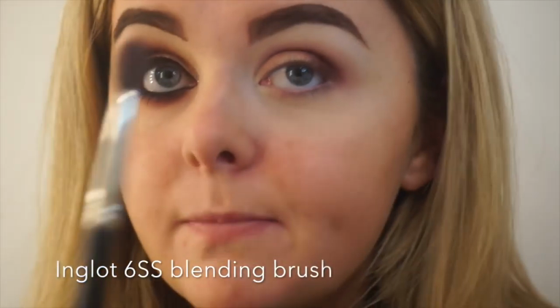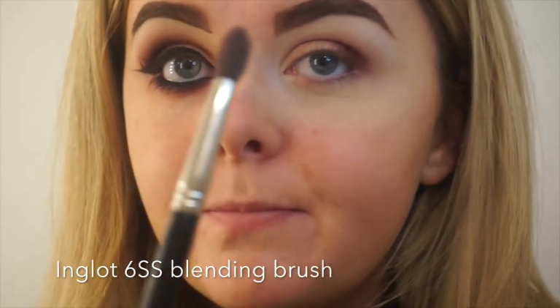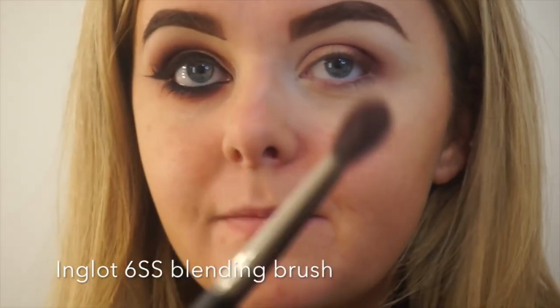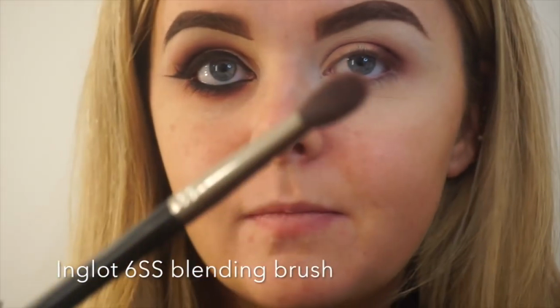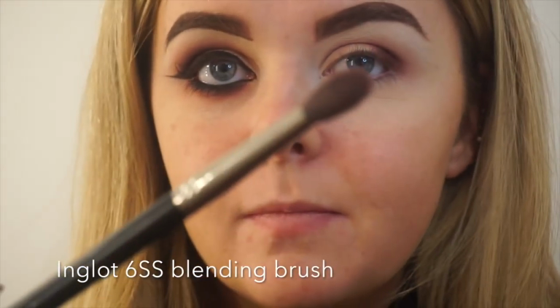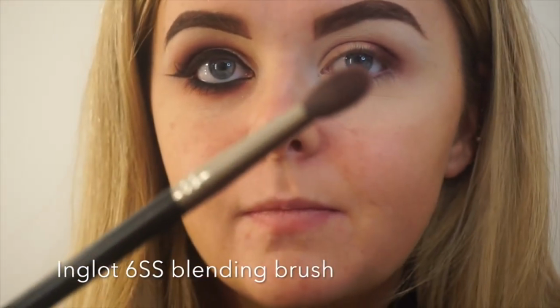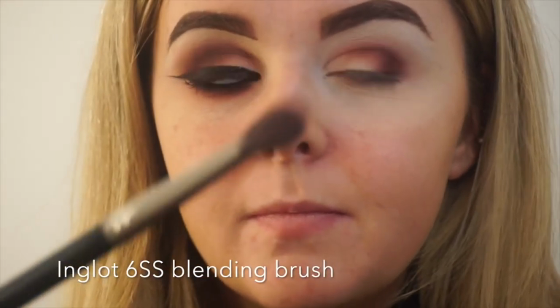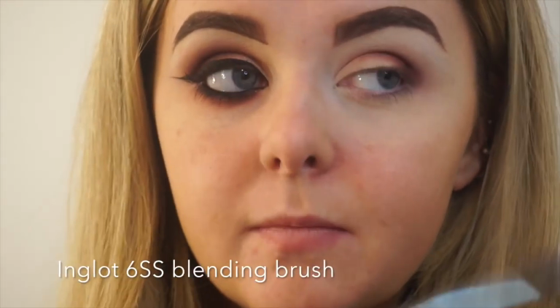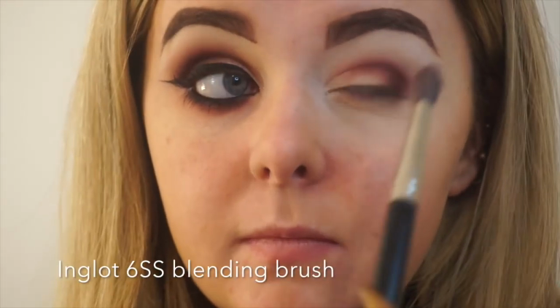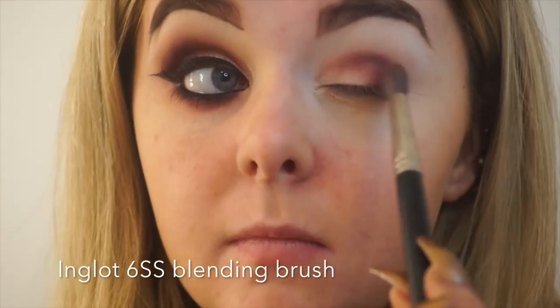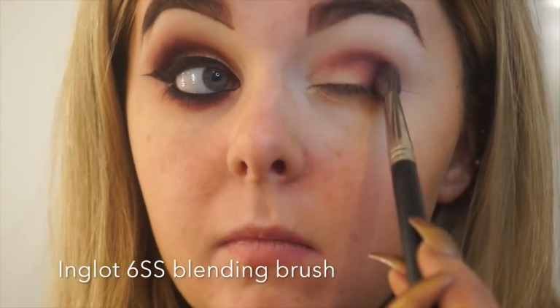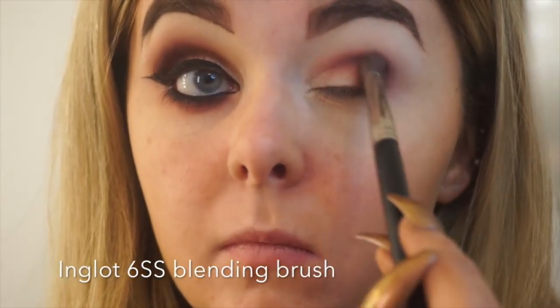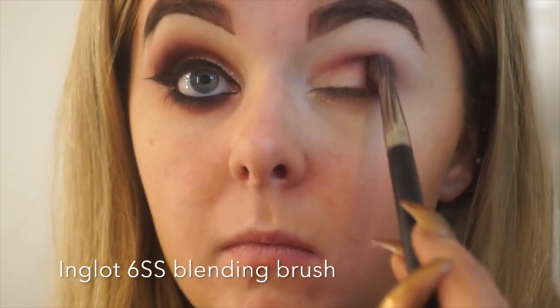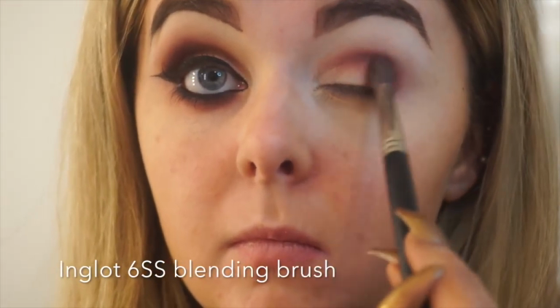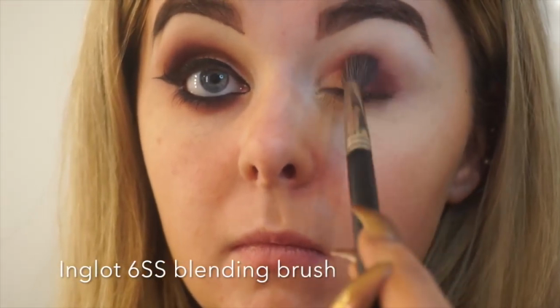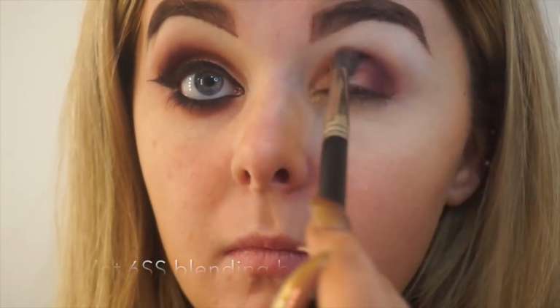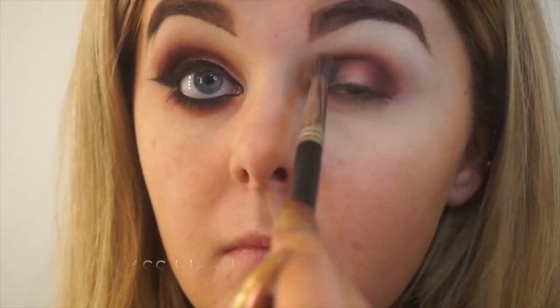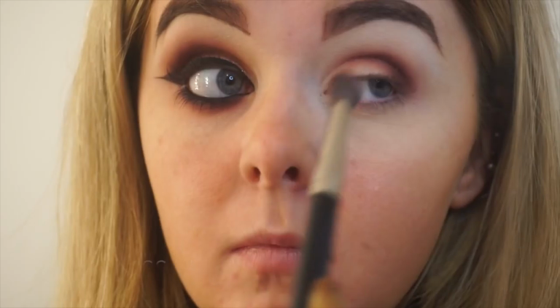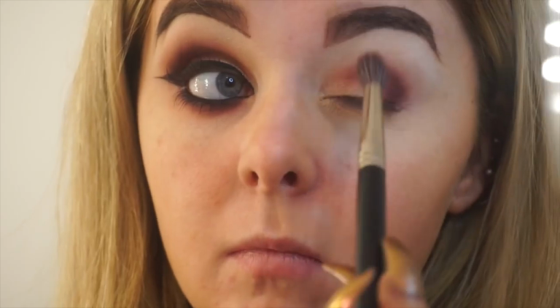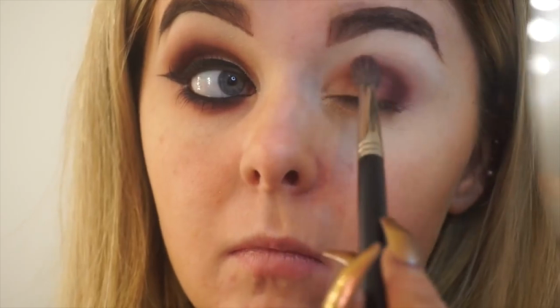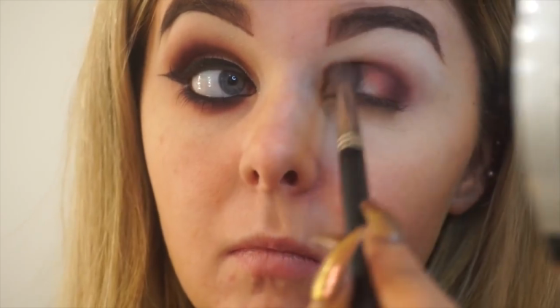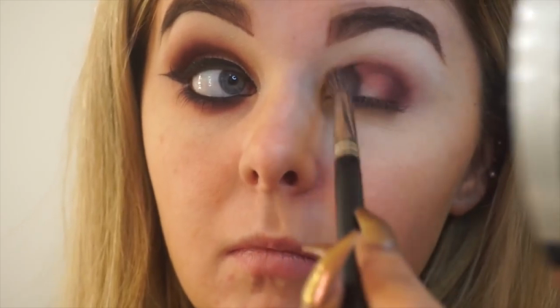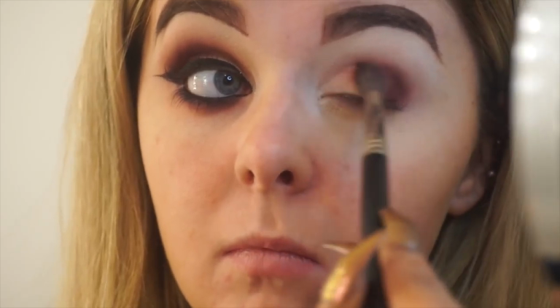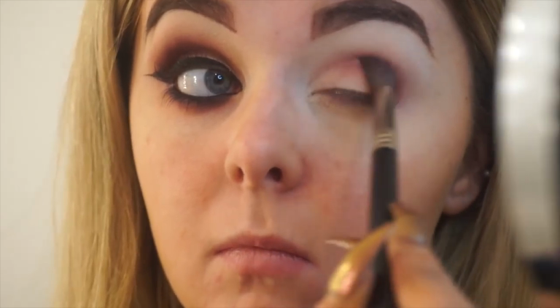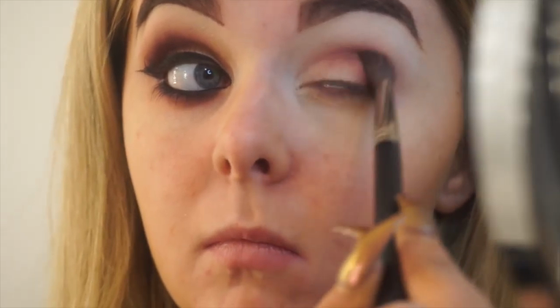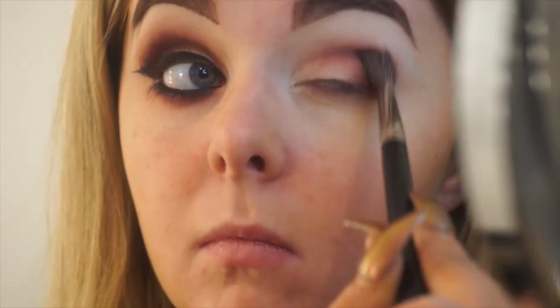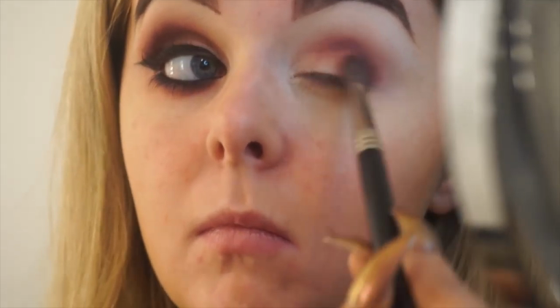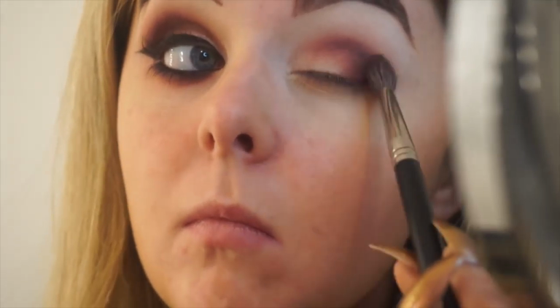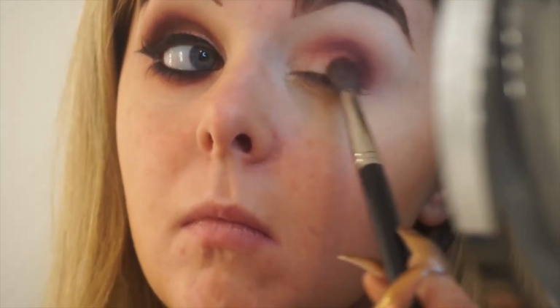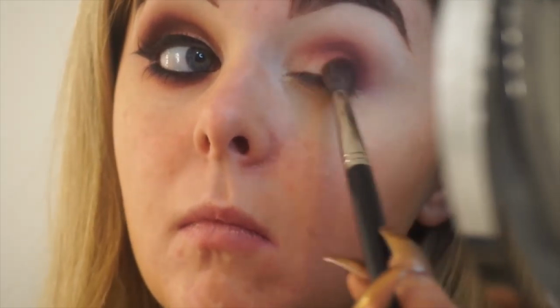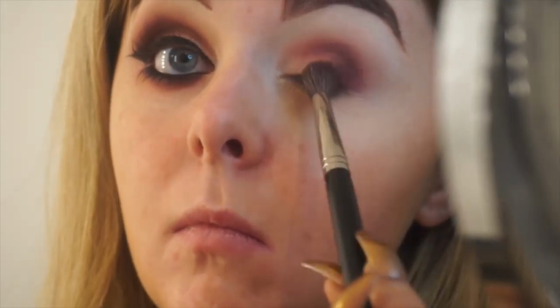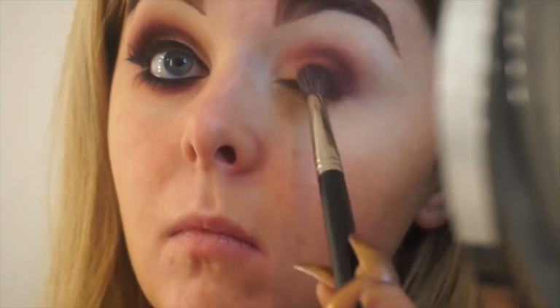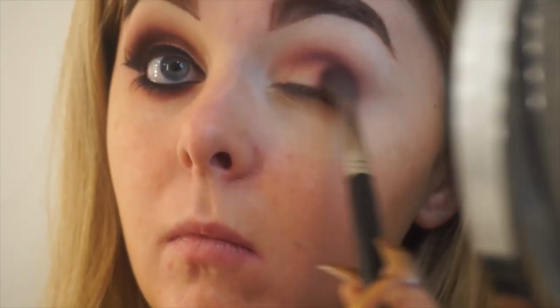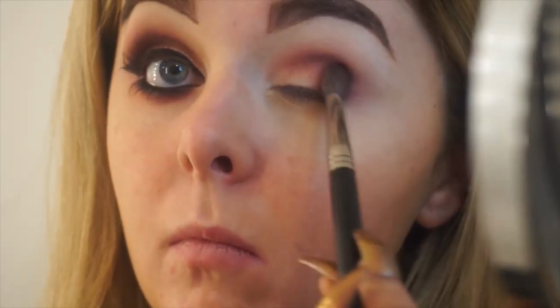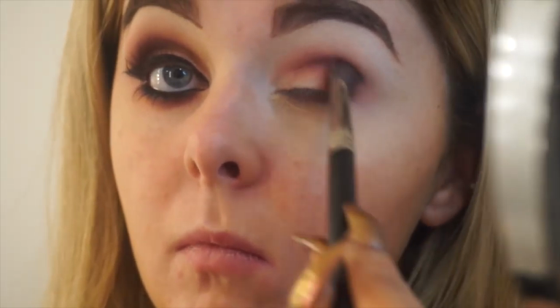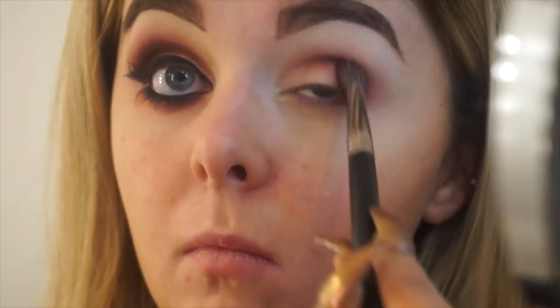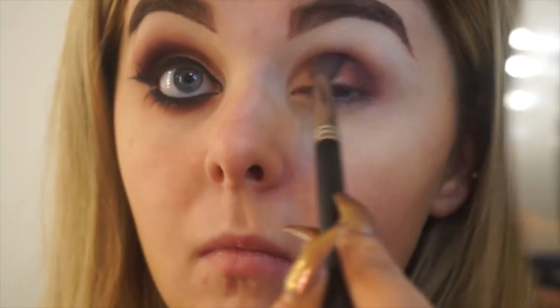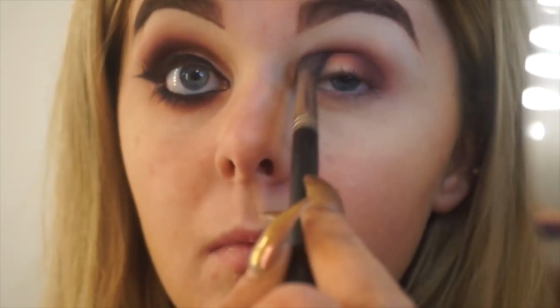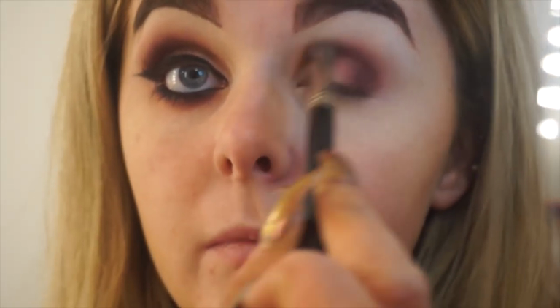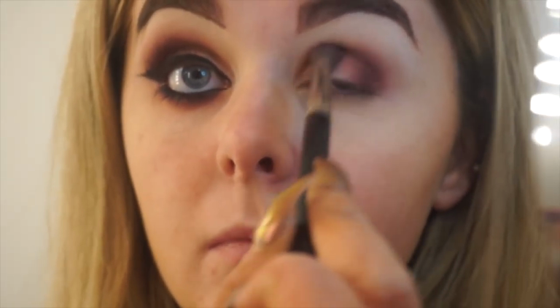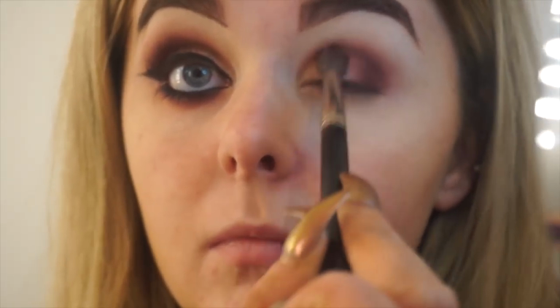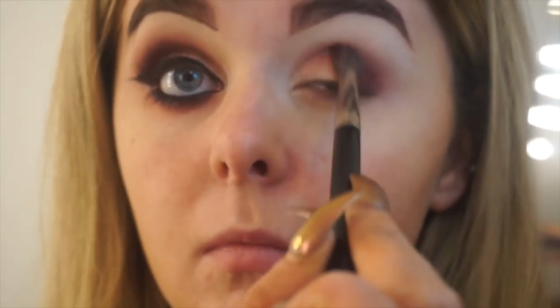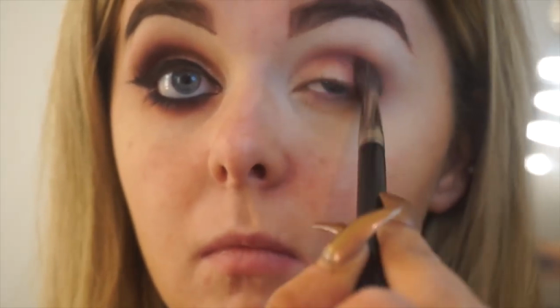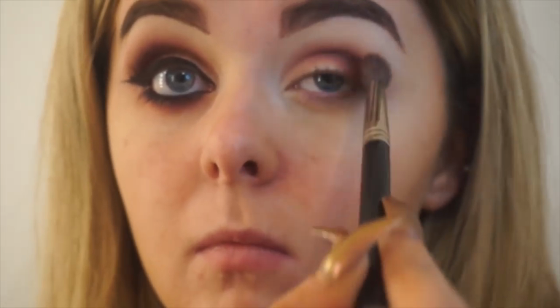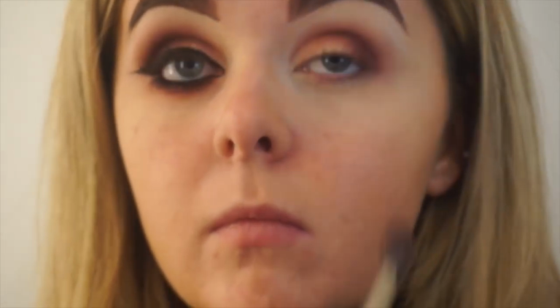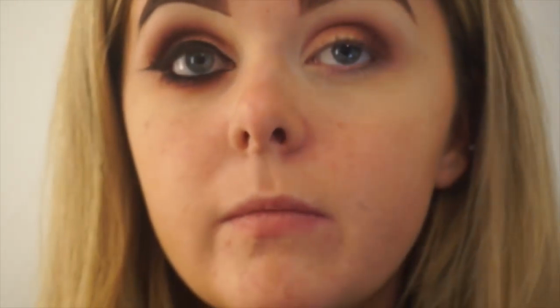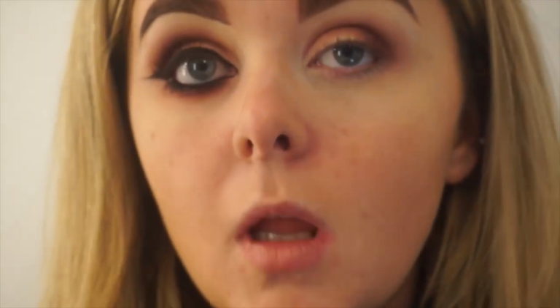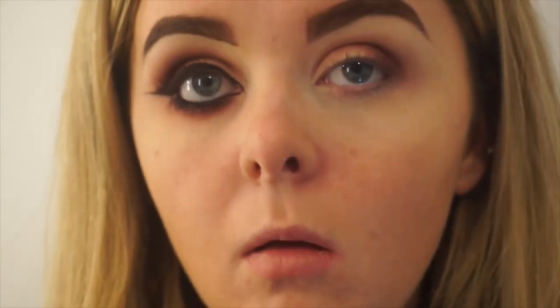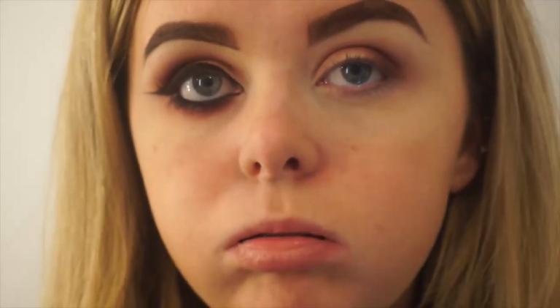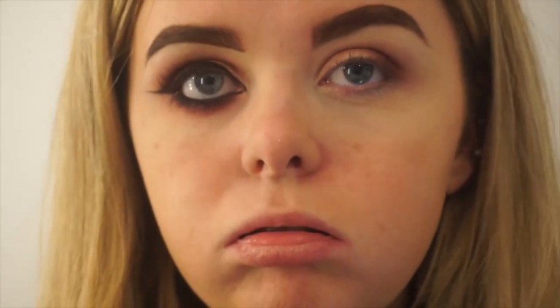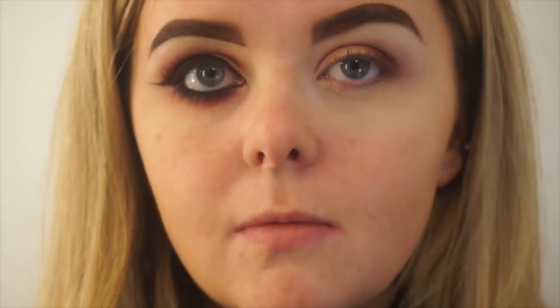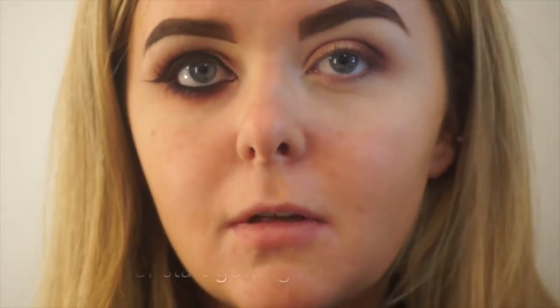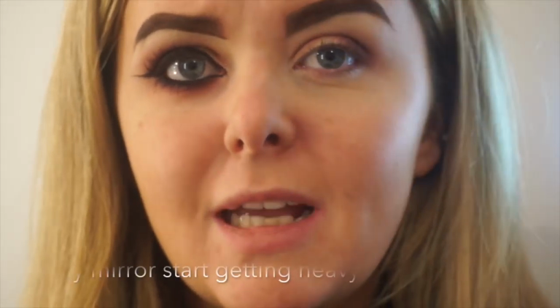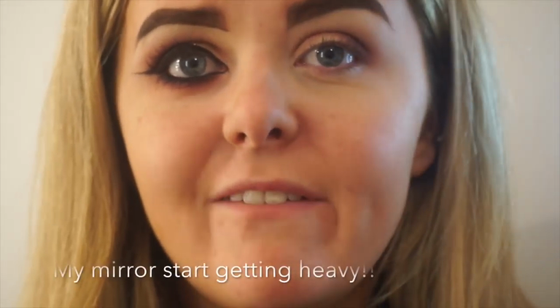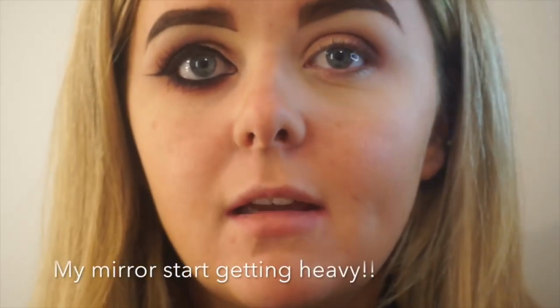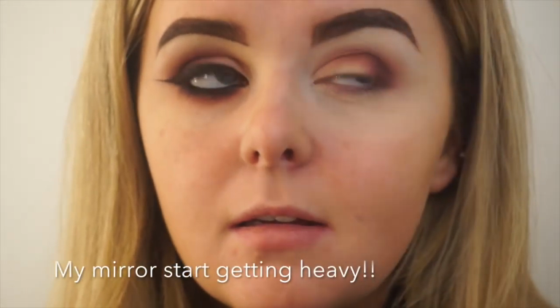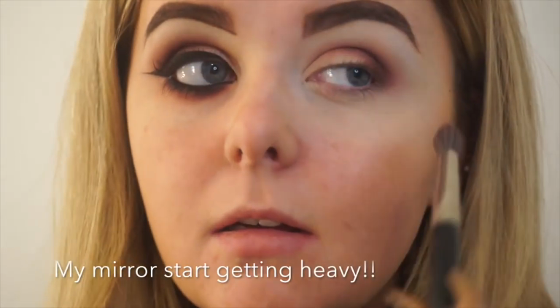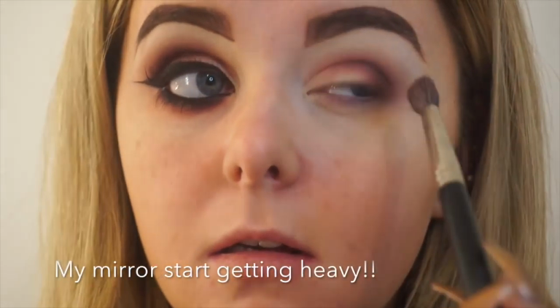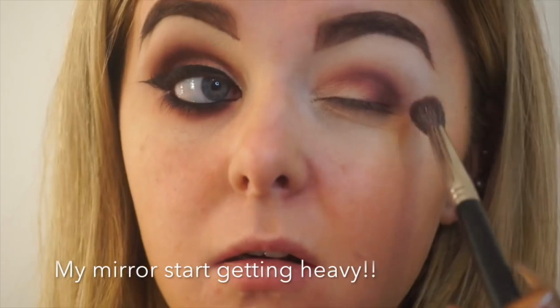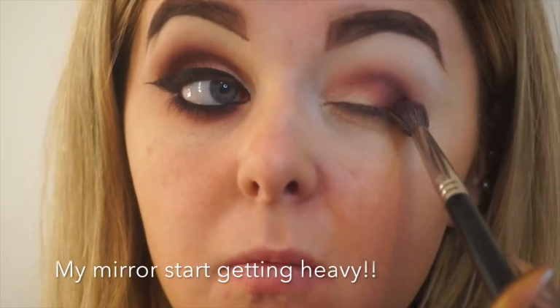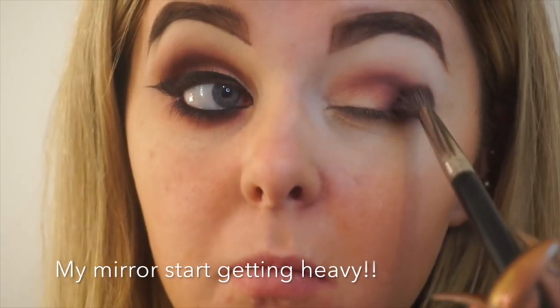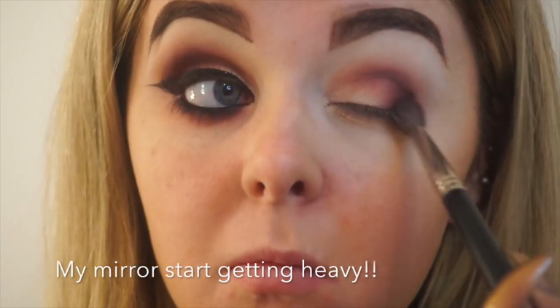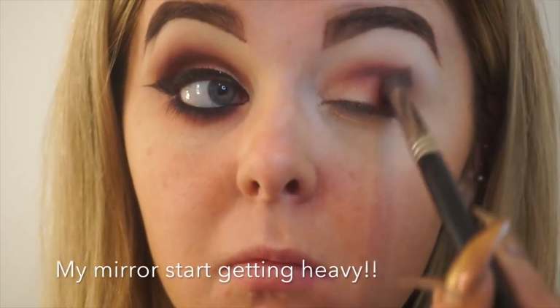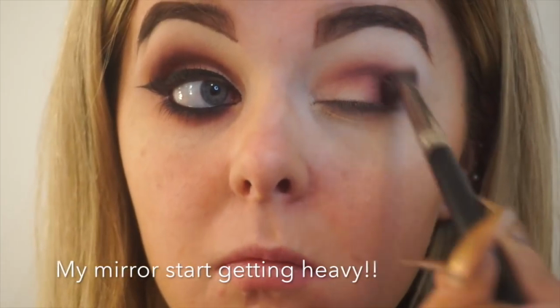Now taking my 6SS blending brush to lightly blend the caramel shade, to take away any harsh lines and to make sure my colors have a nice even blend.